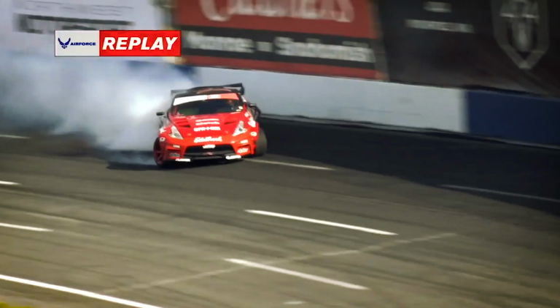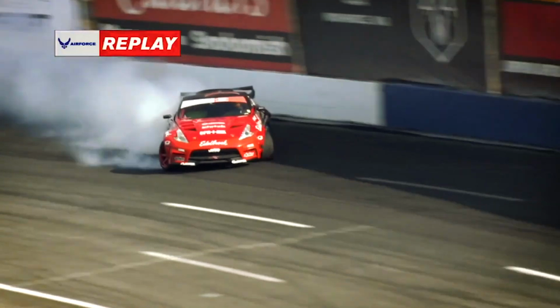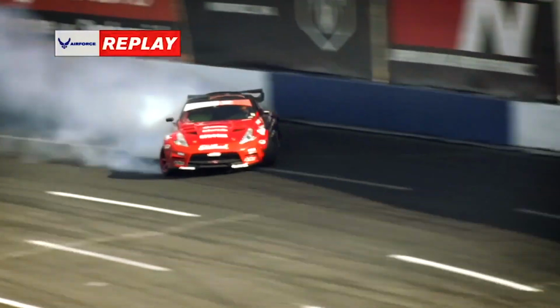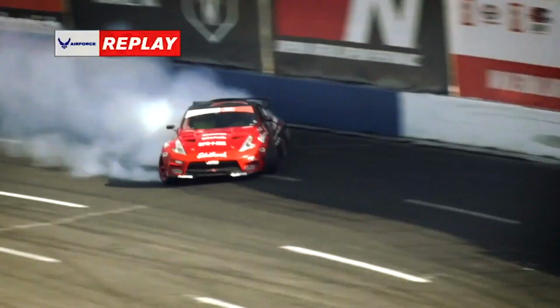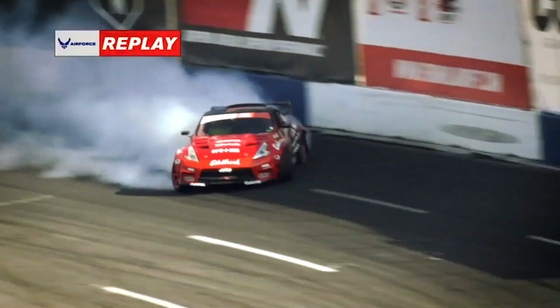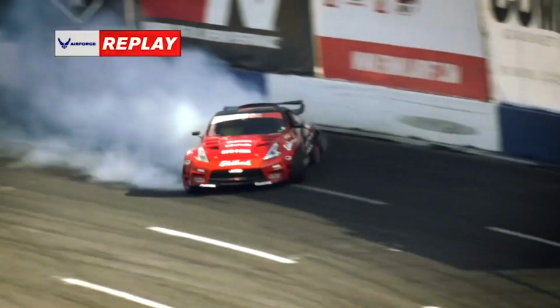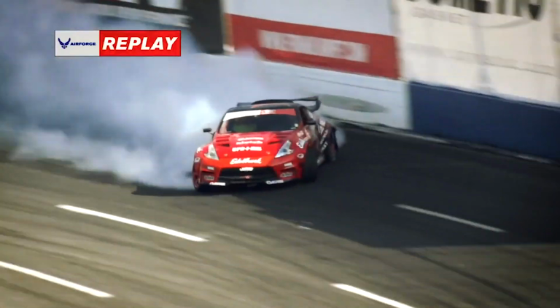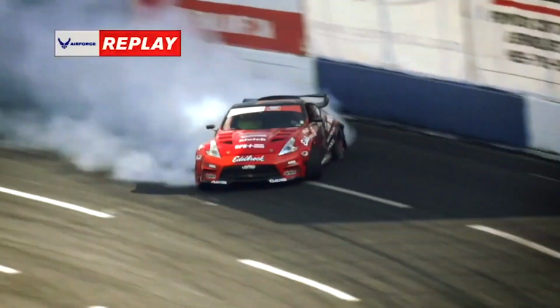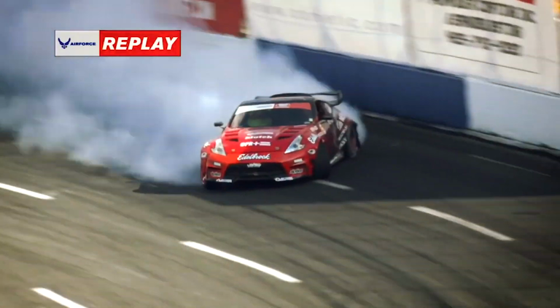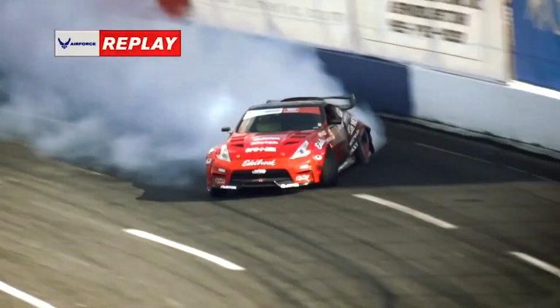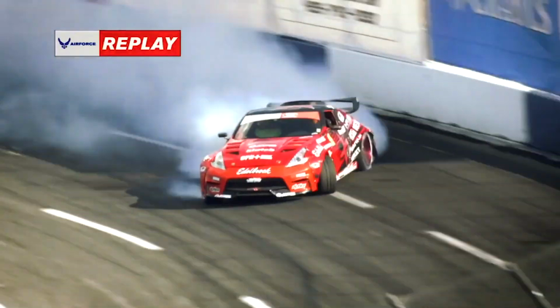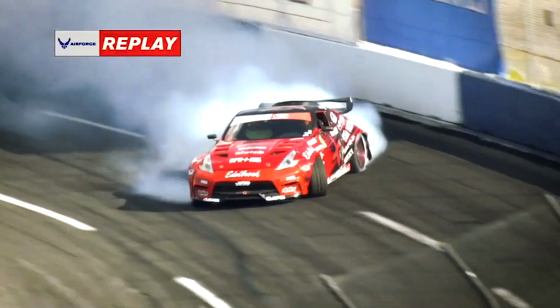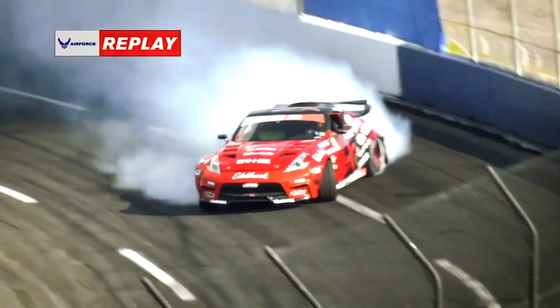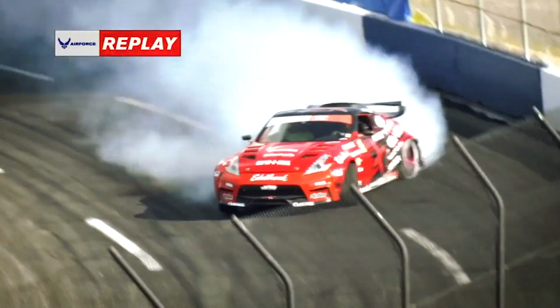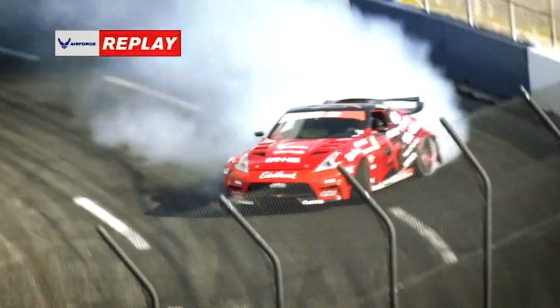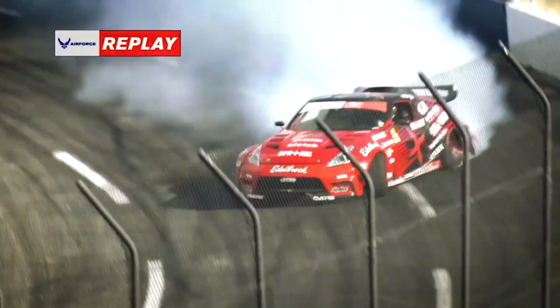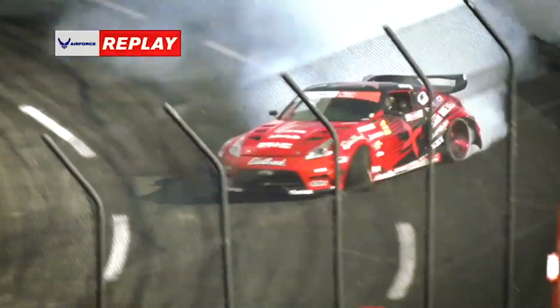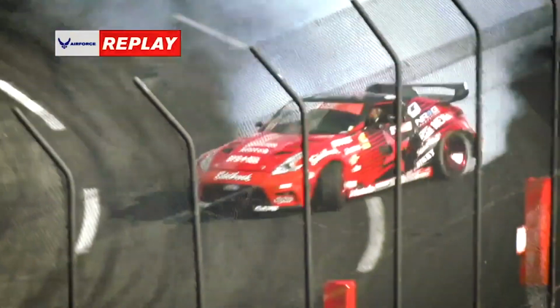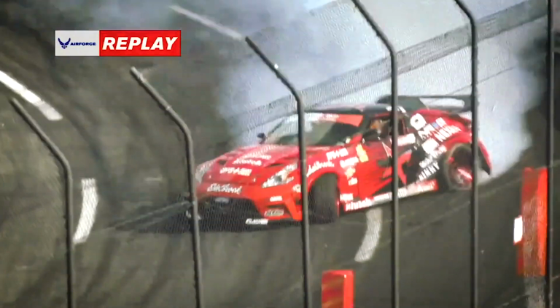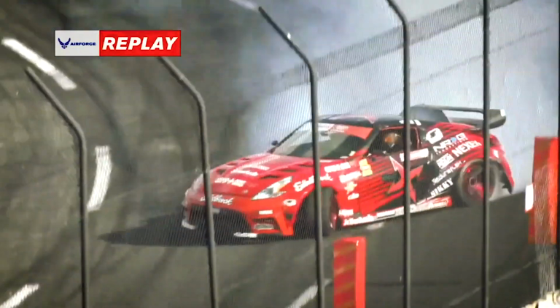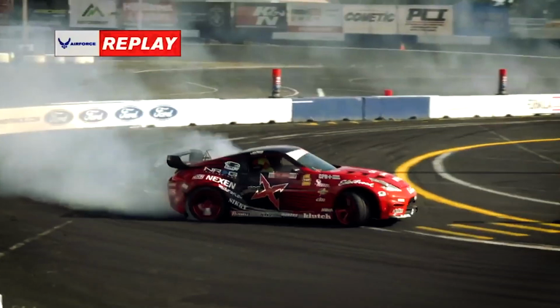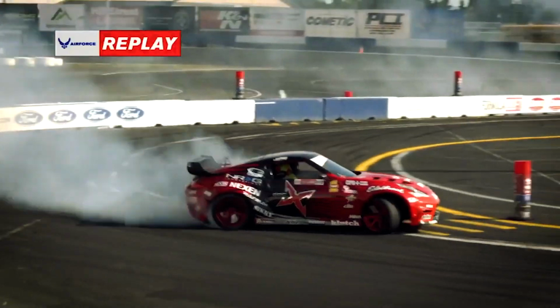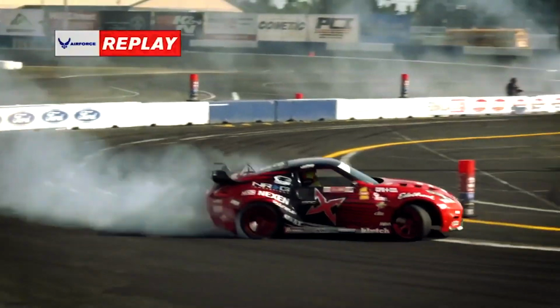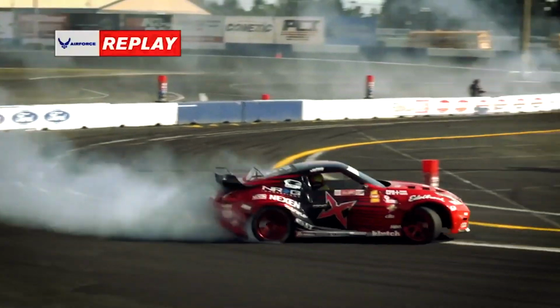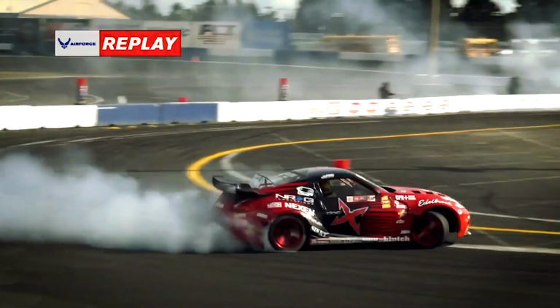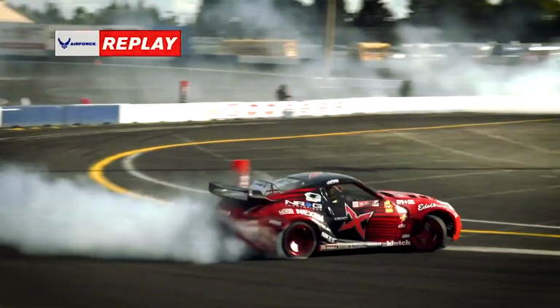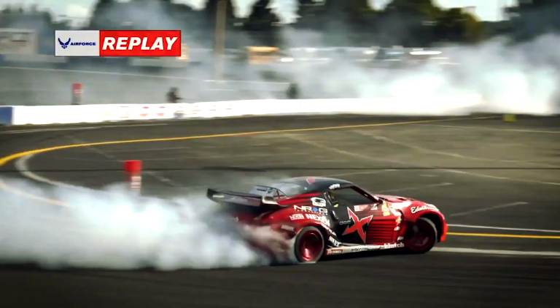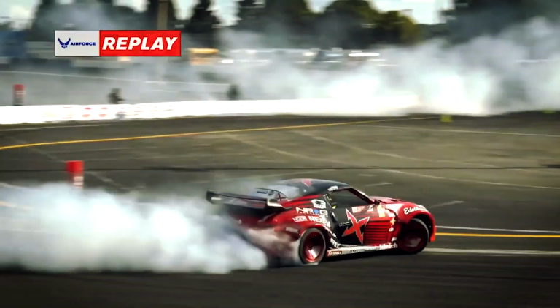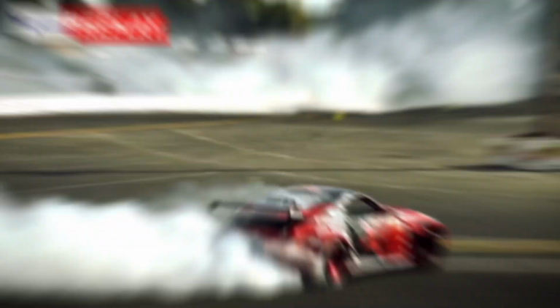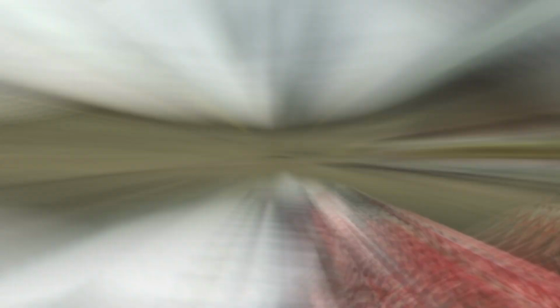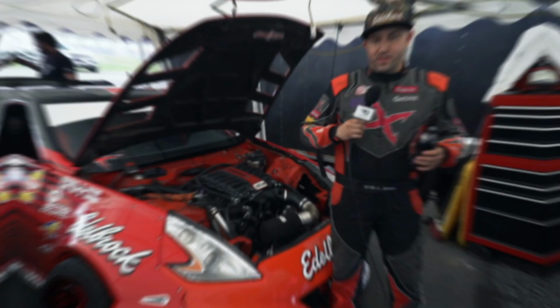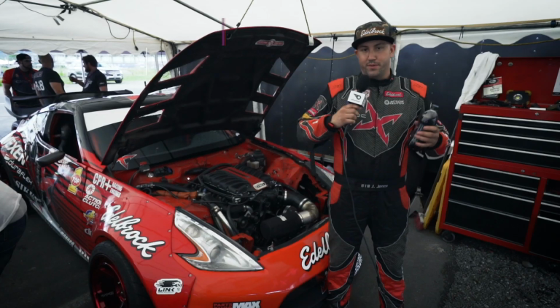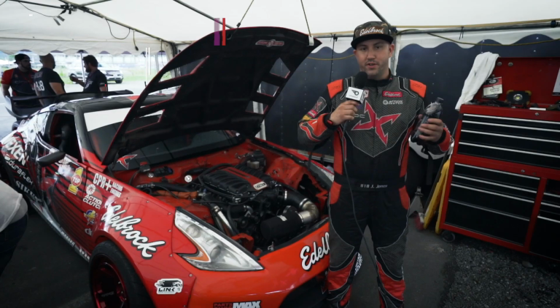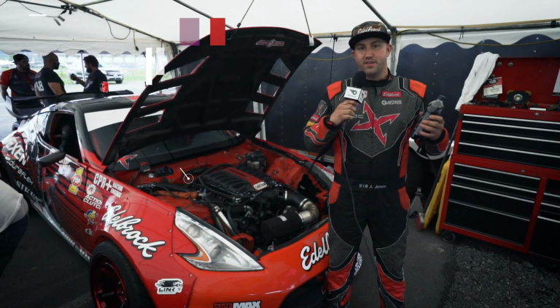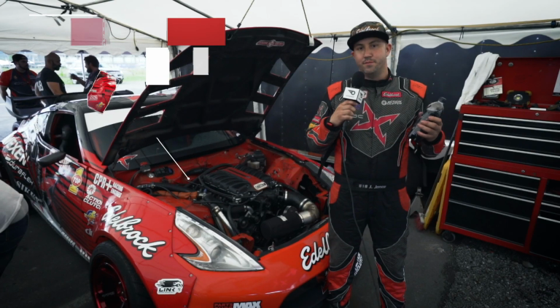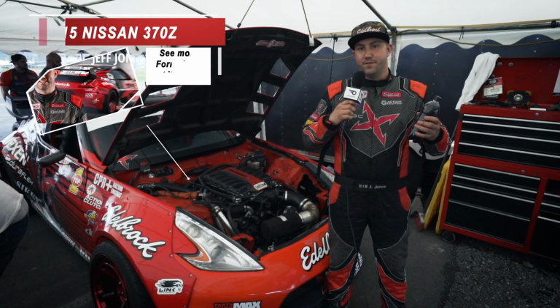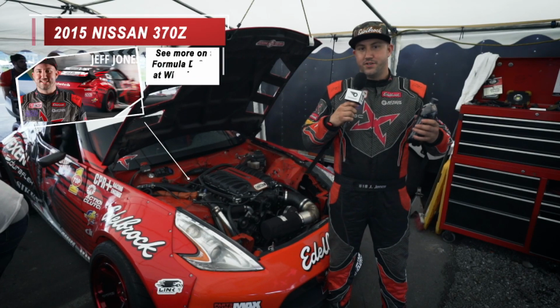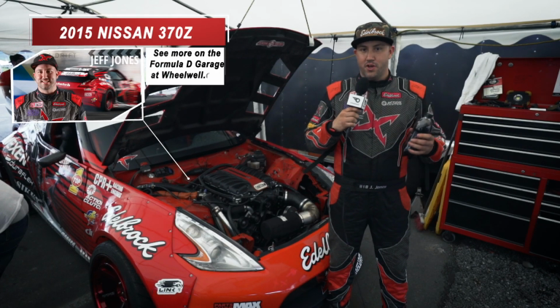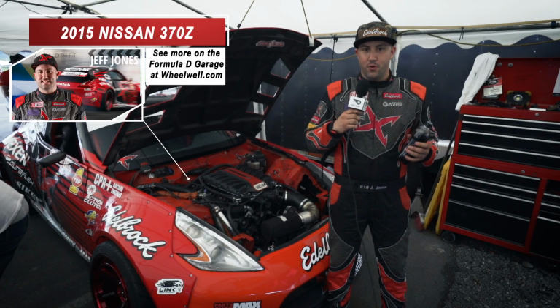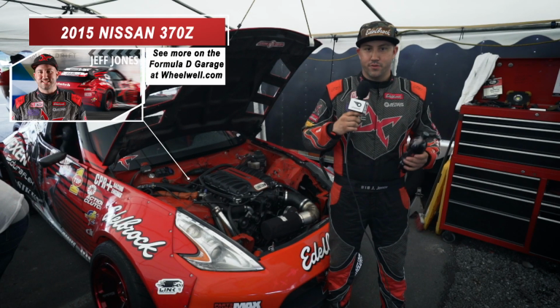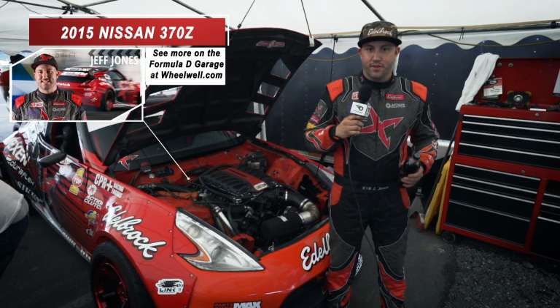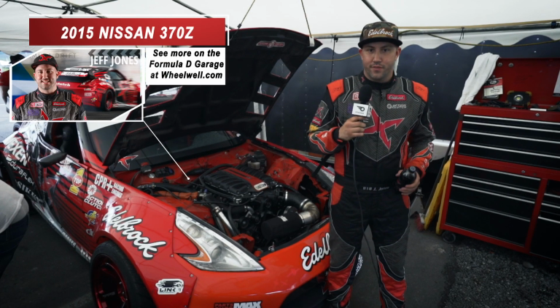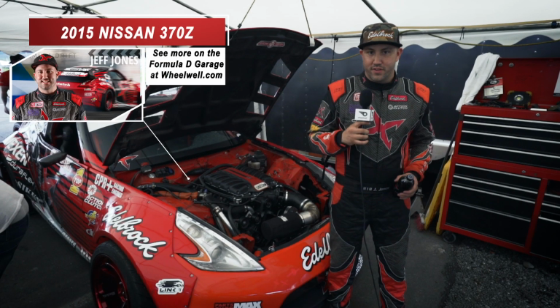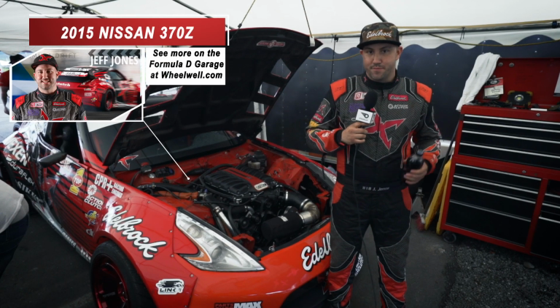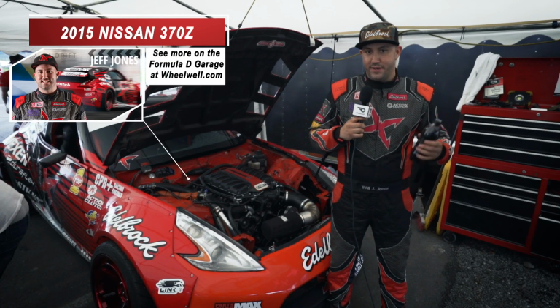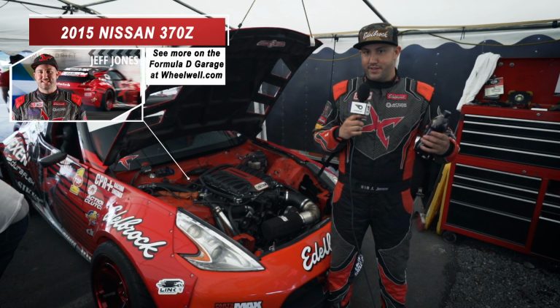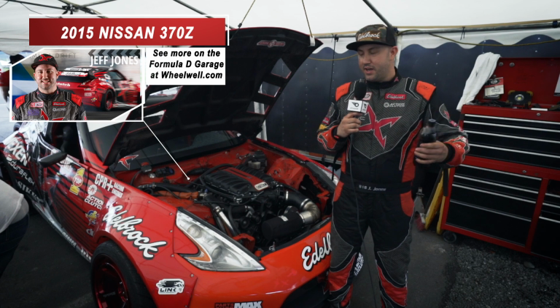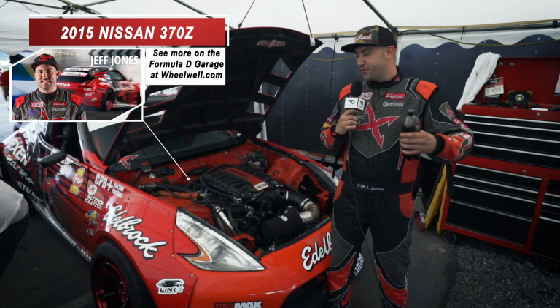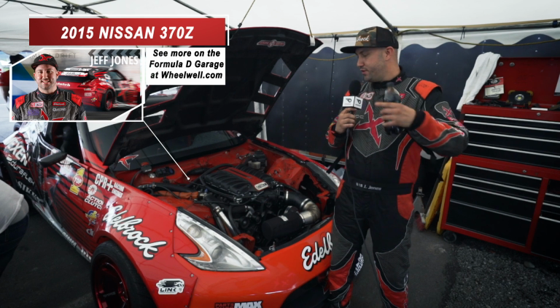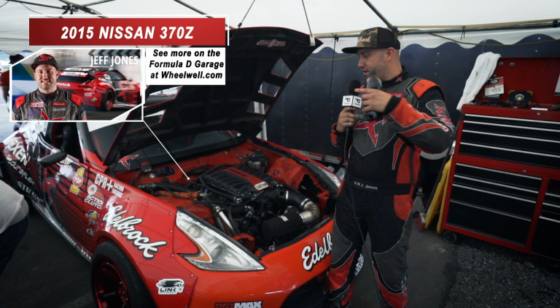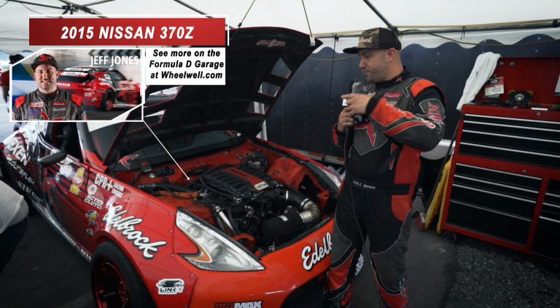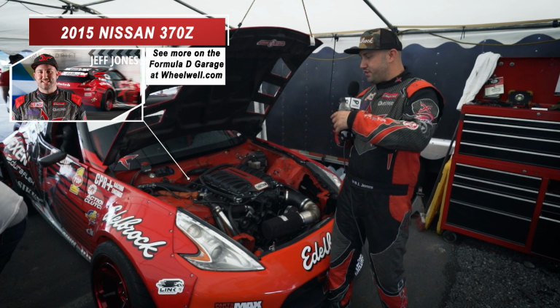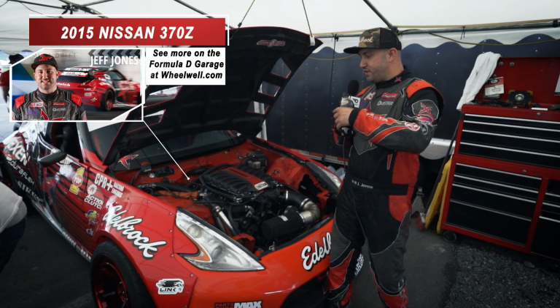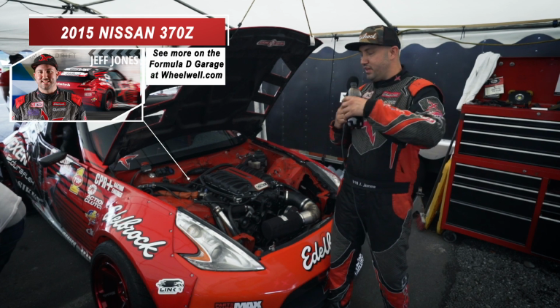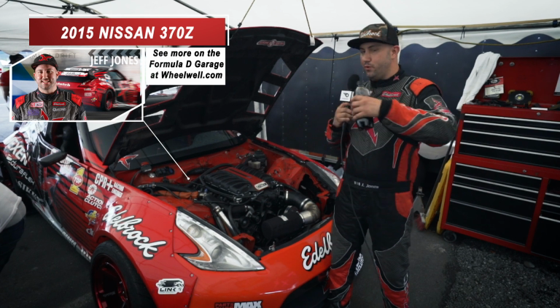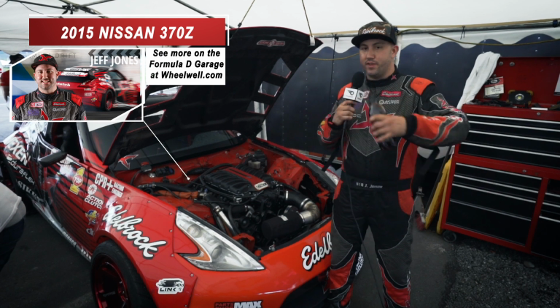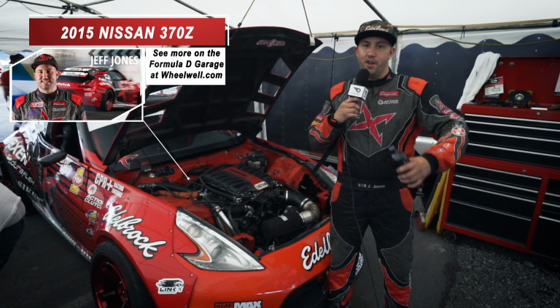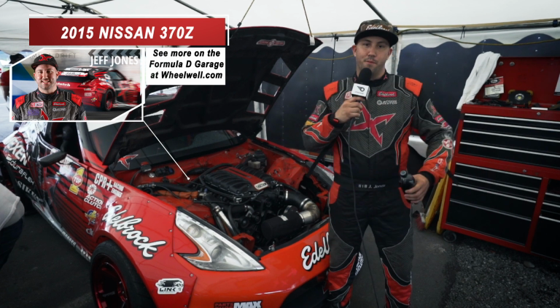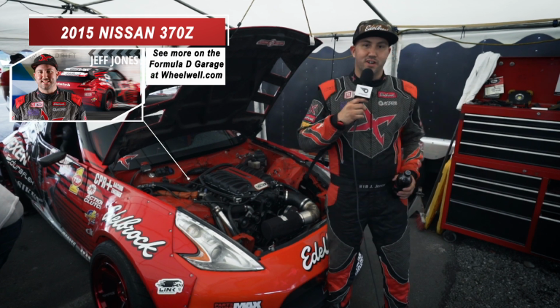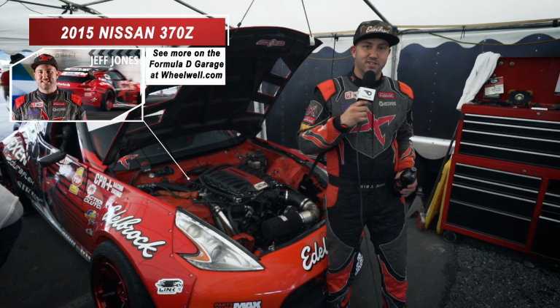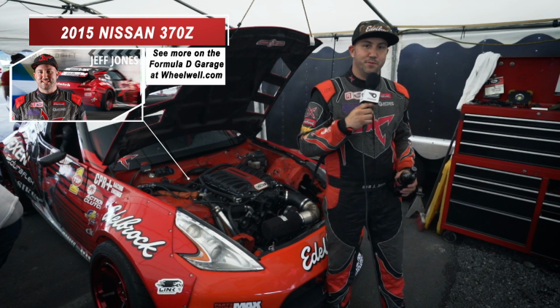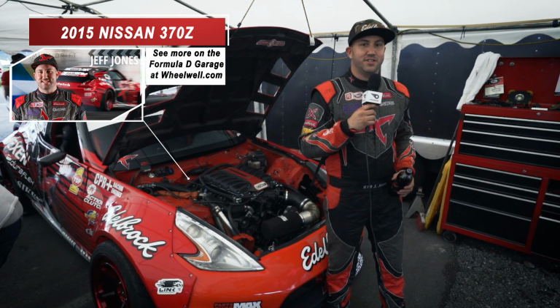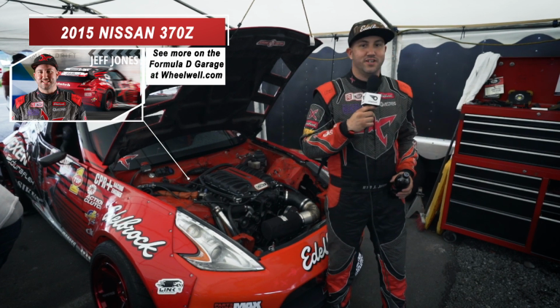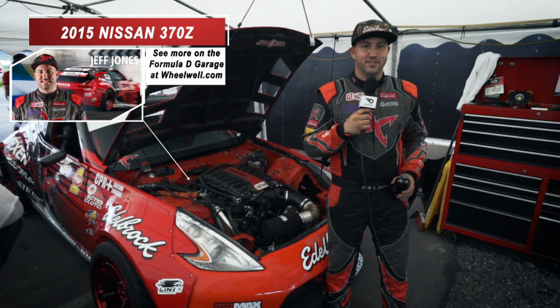Jeff Jones, here he comes, that Dock. What's up dudes, I'm Jeff Jones. This is my Dock 370Z with the Edelbrock supercharger.